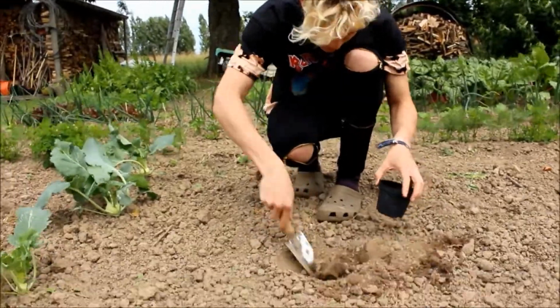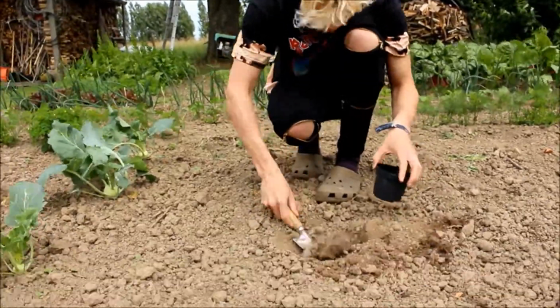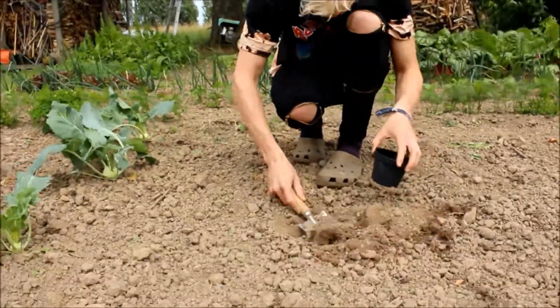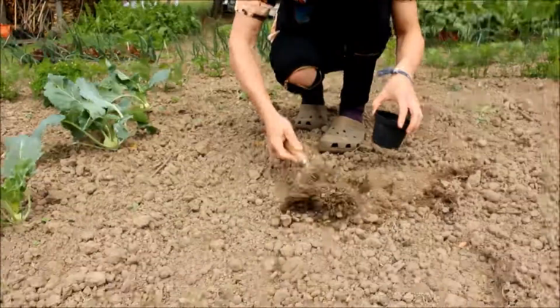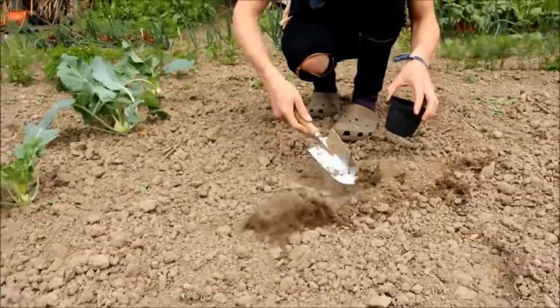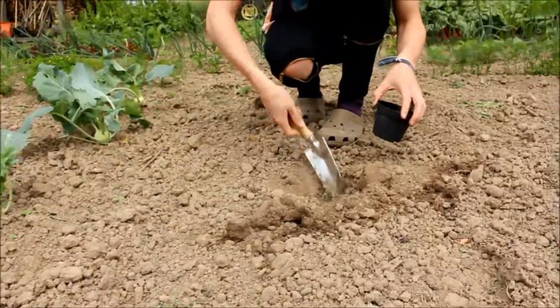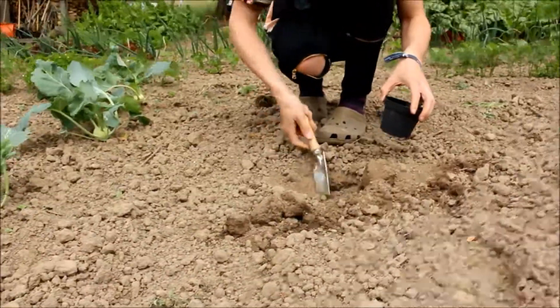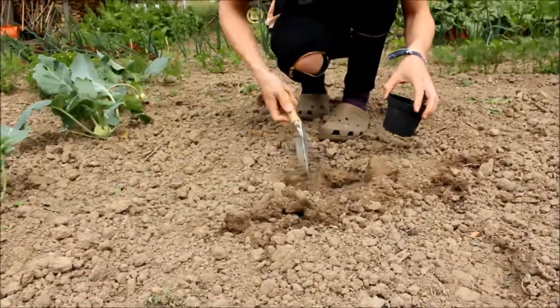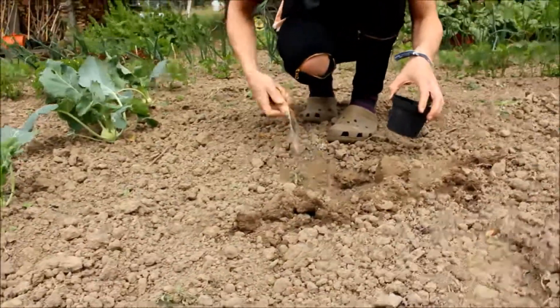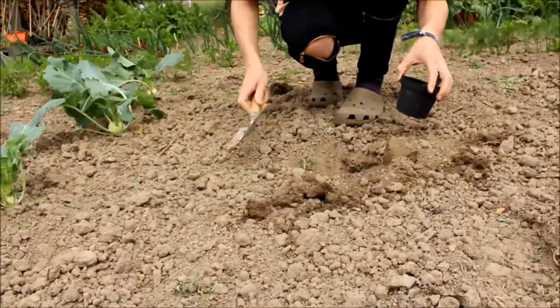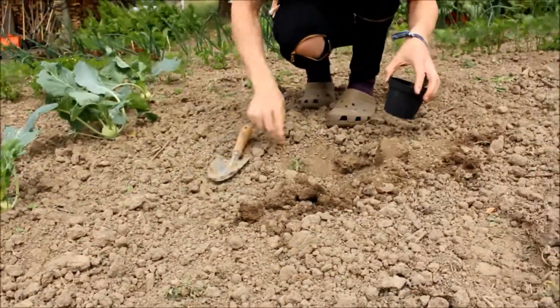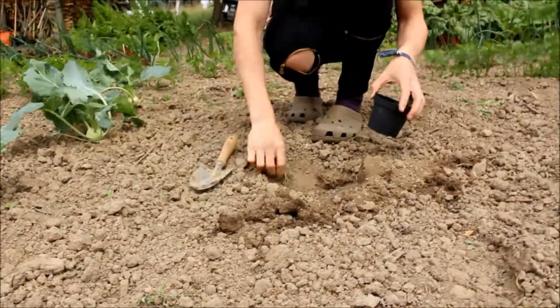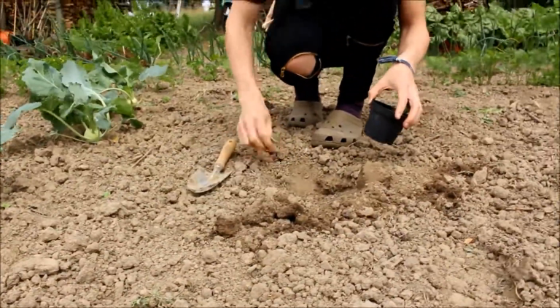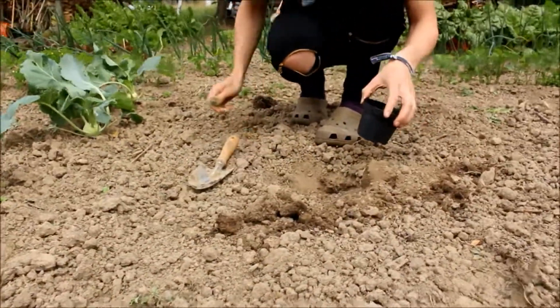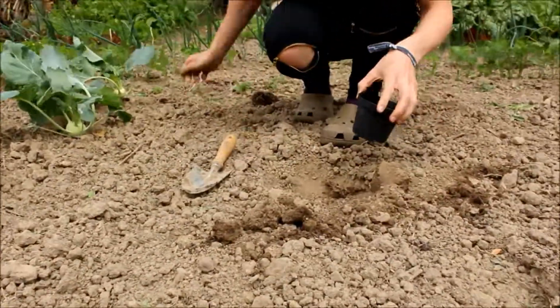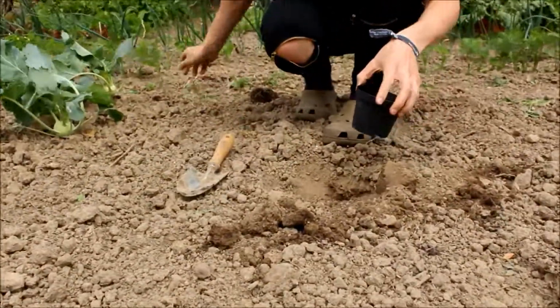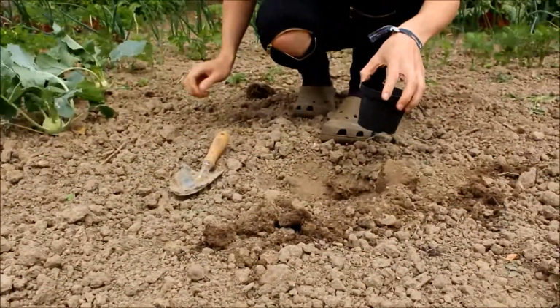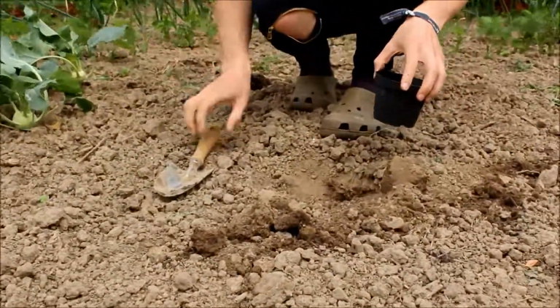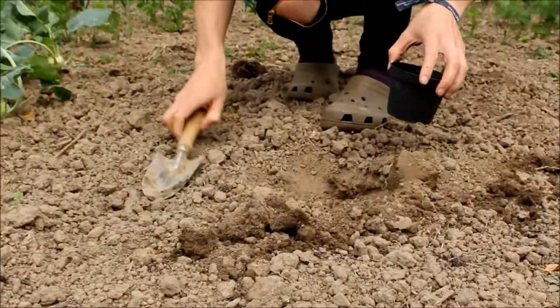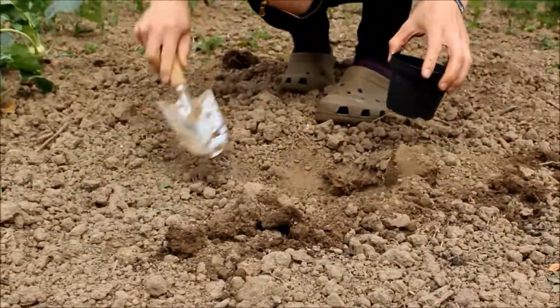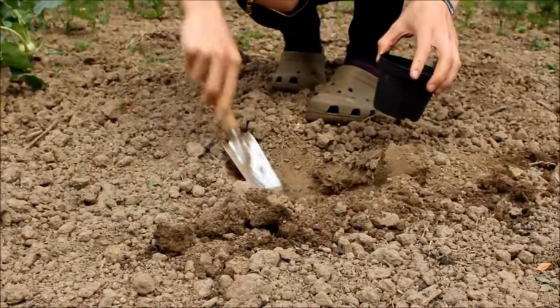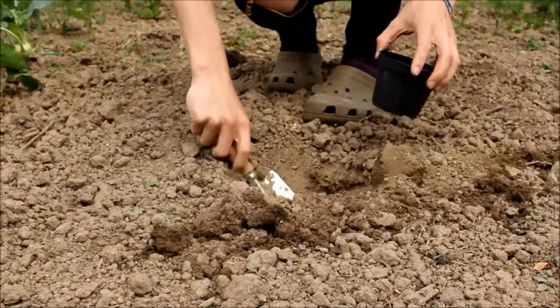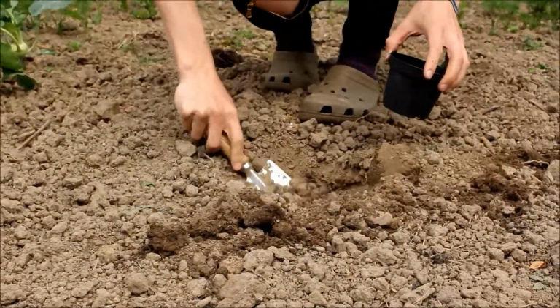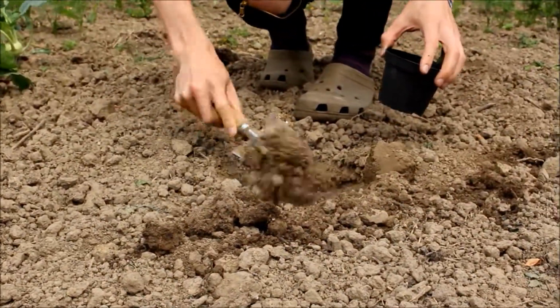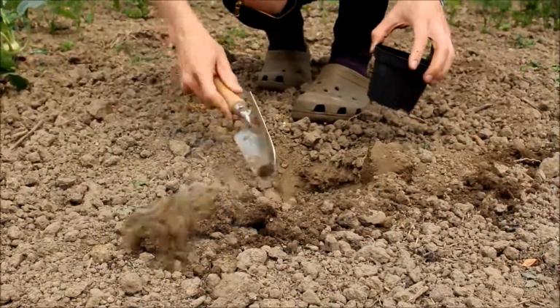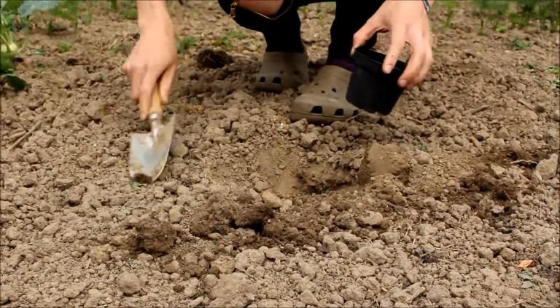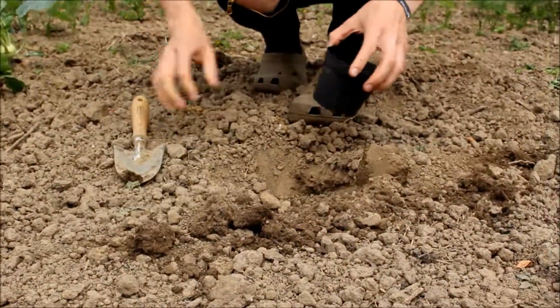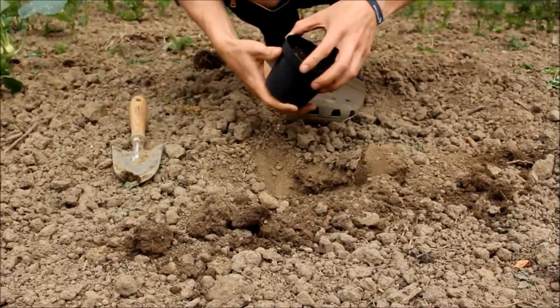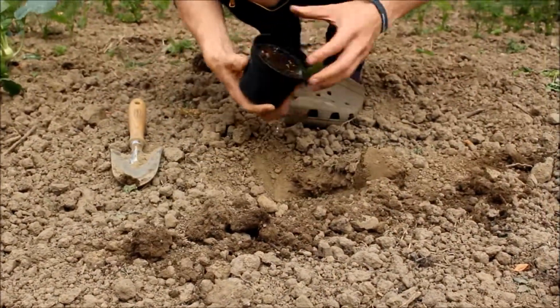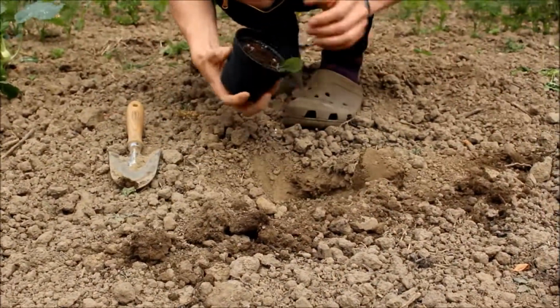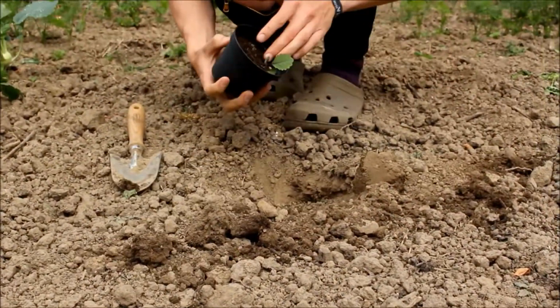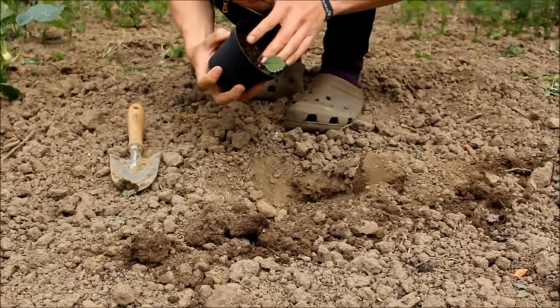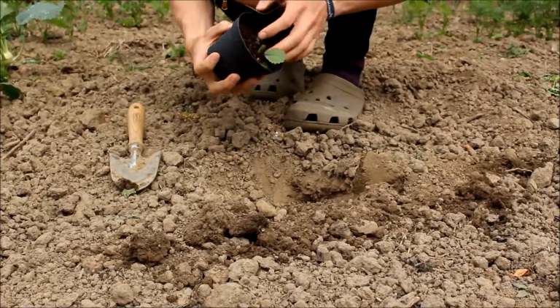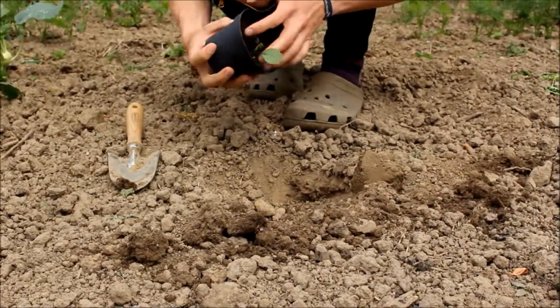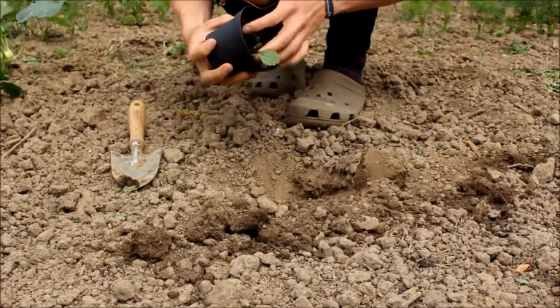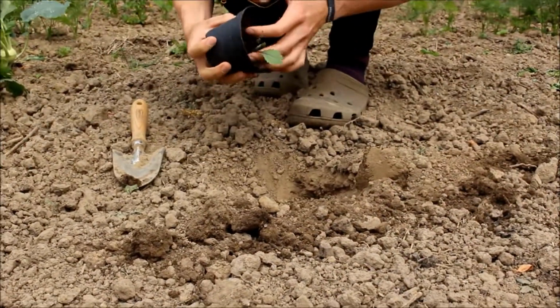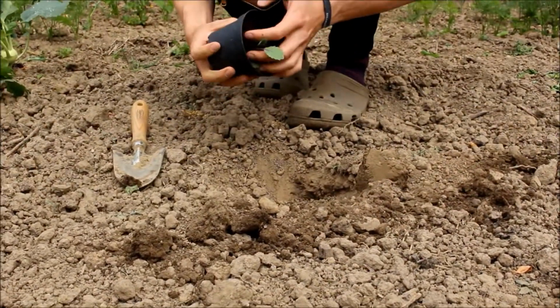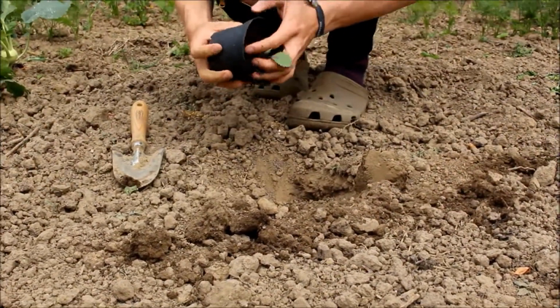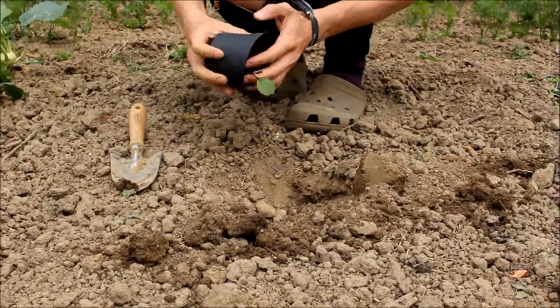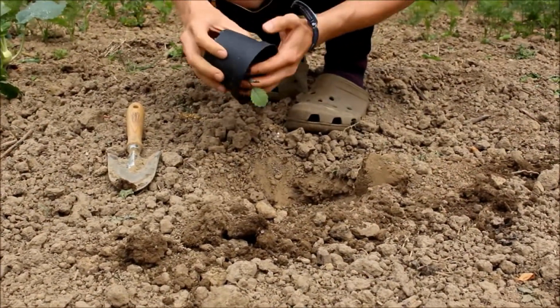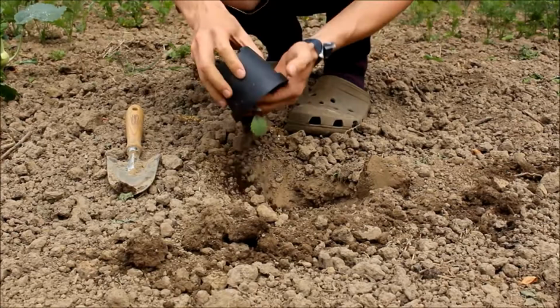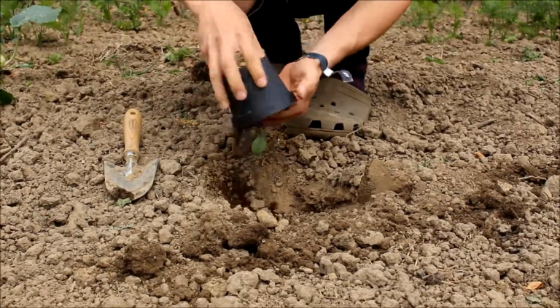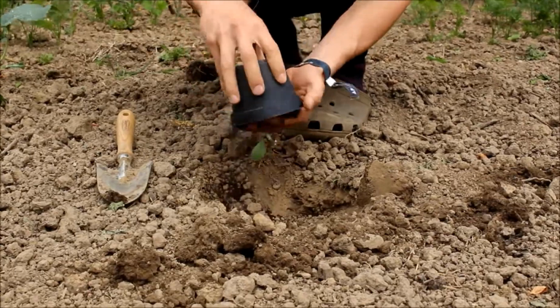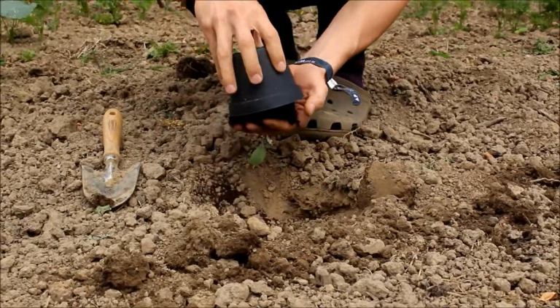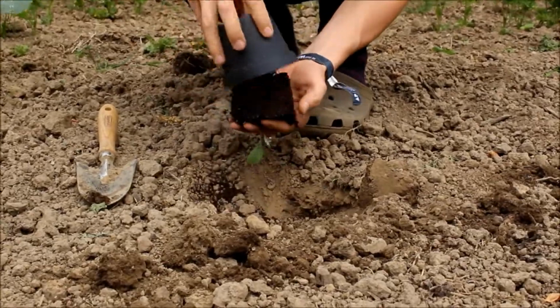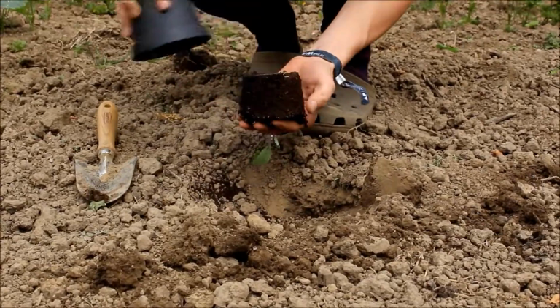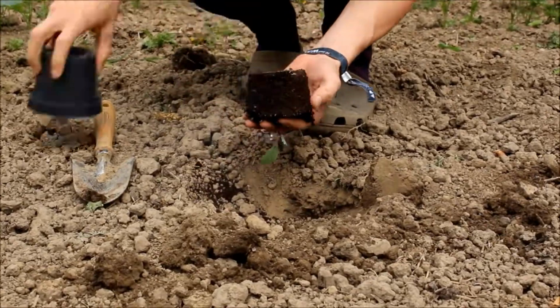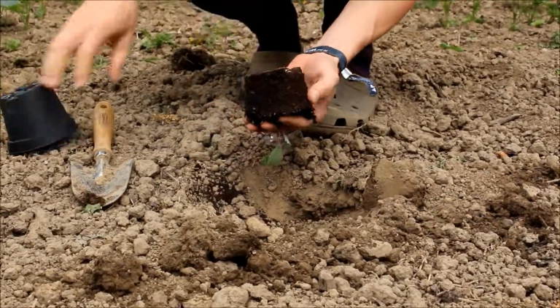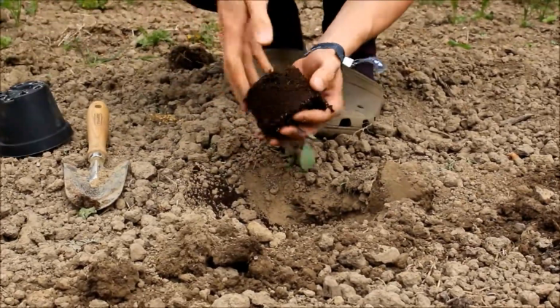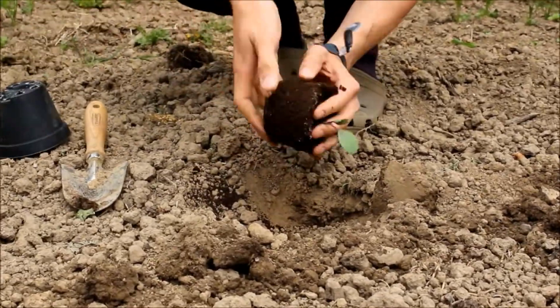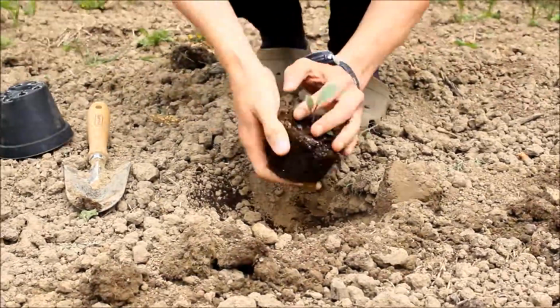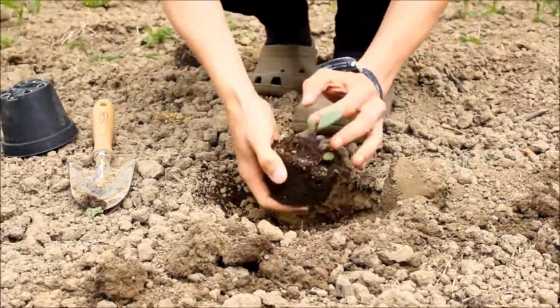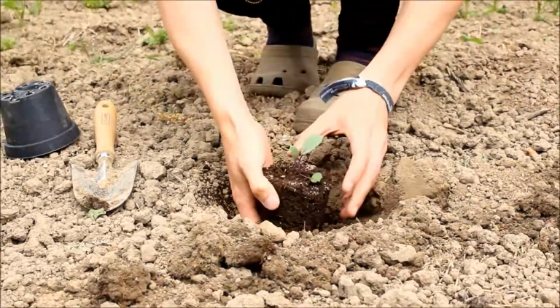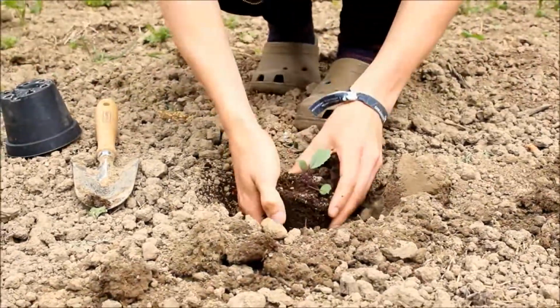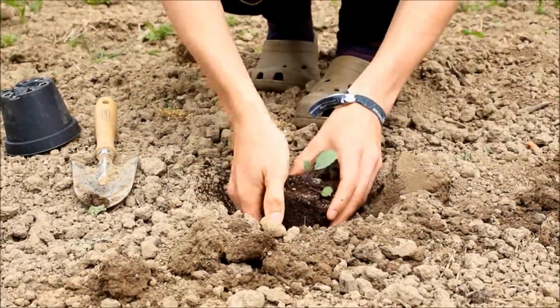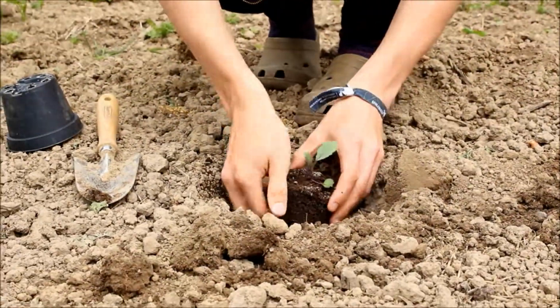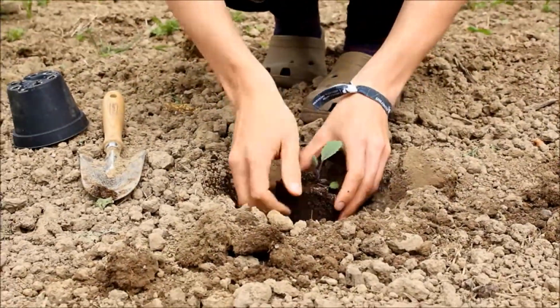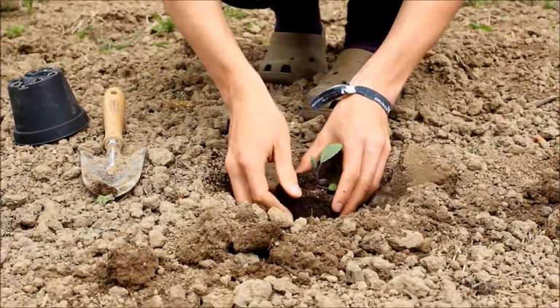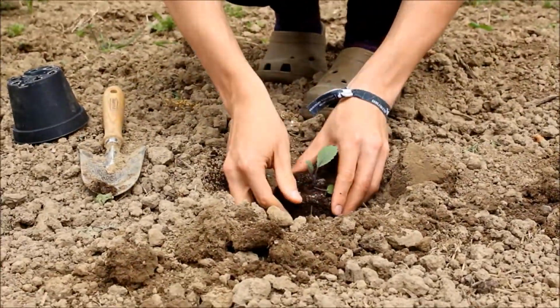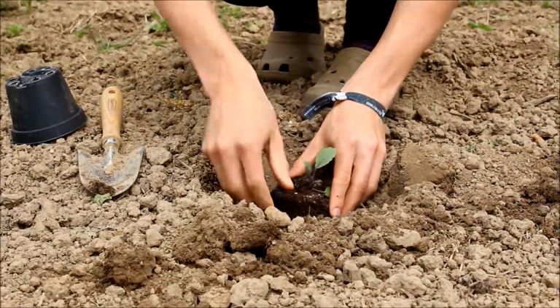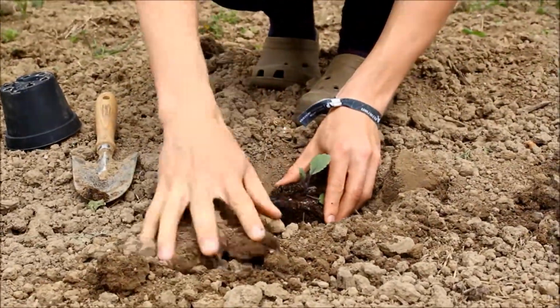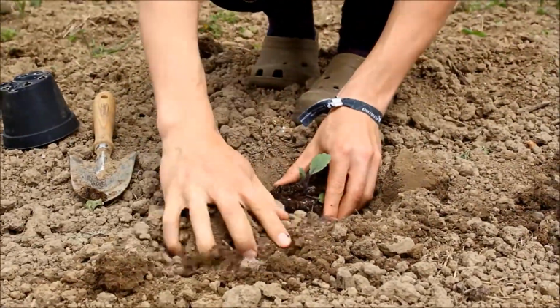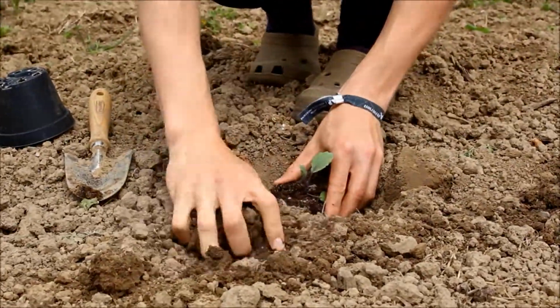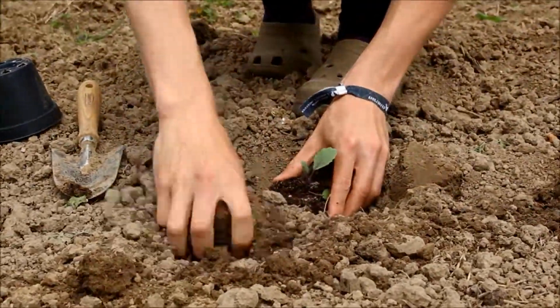Then I give water to the newly planted cabbage. And this is what I did for the second smaller cabbage as well.